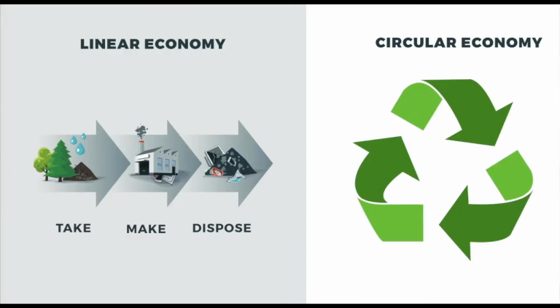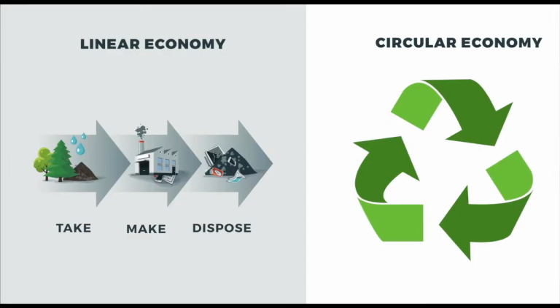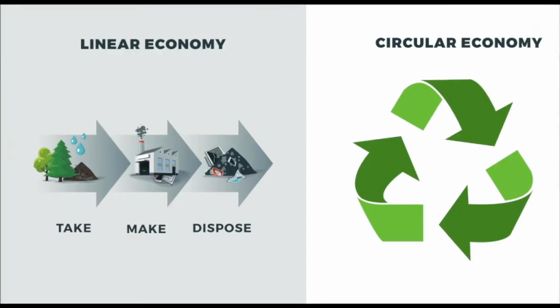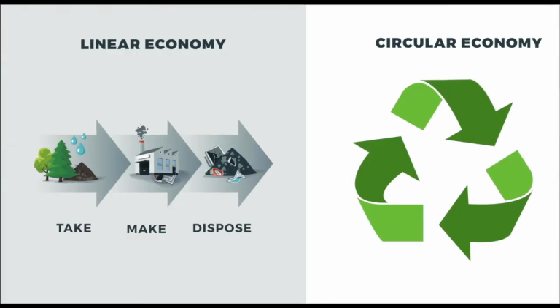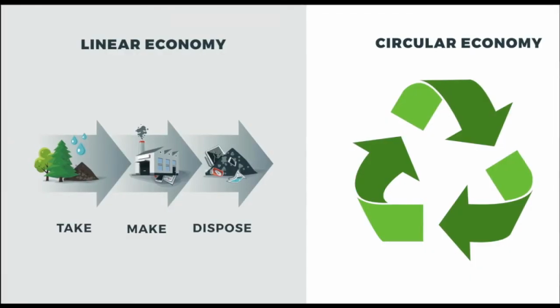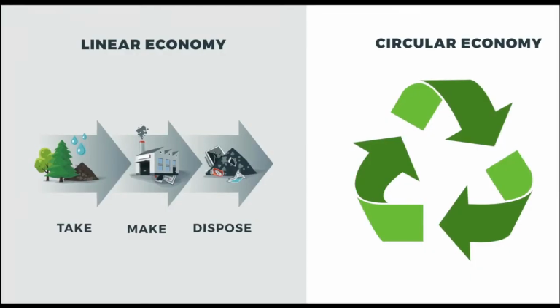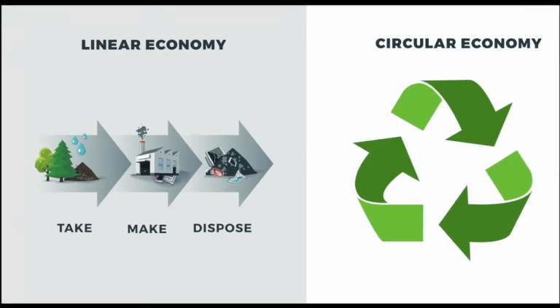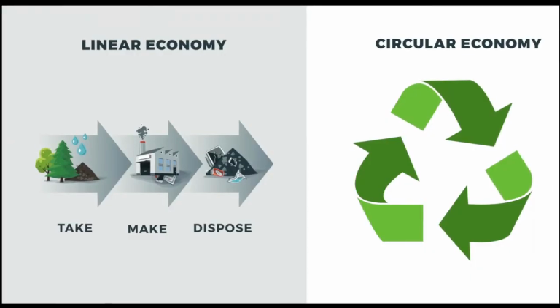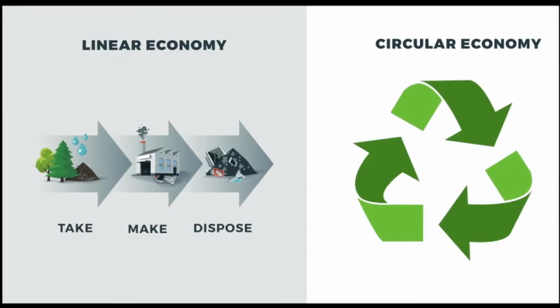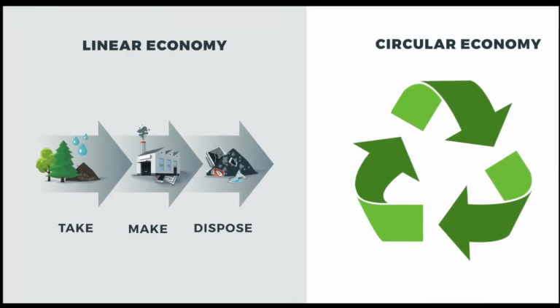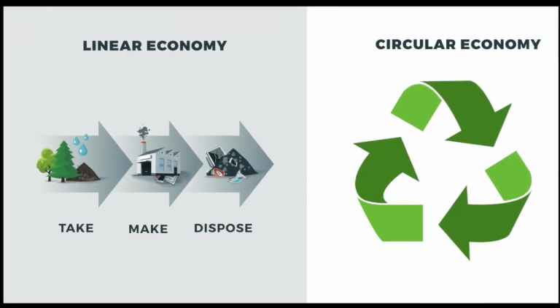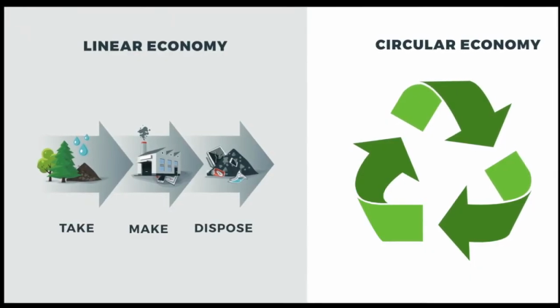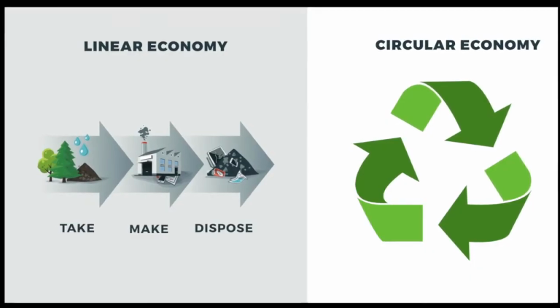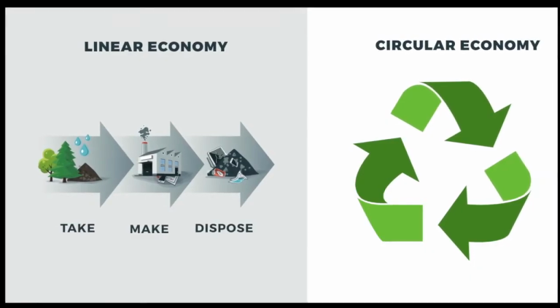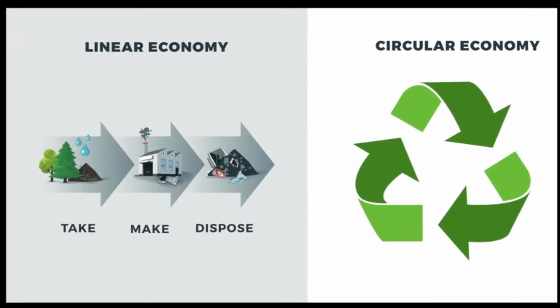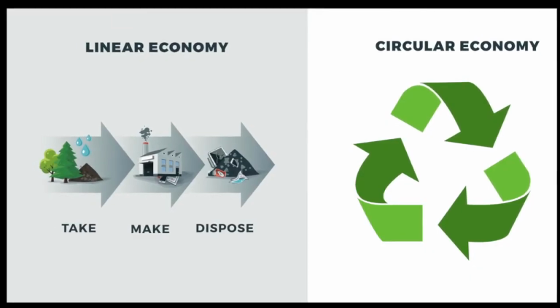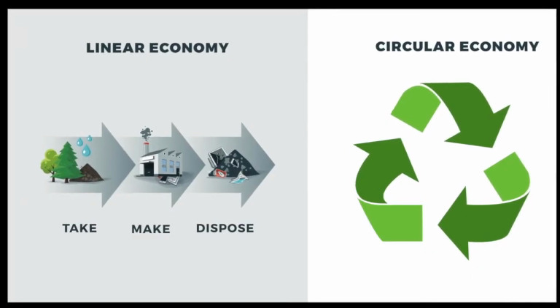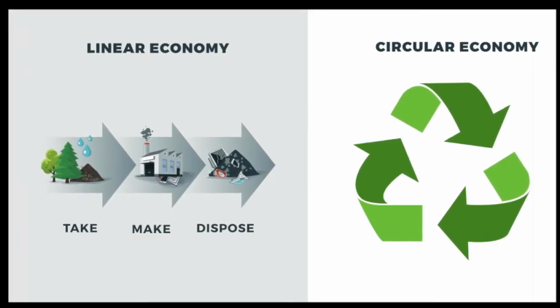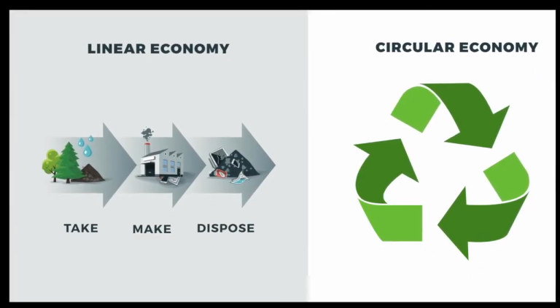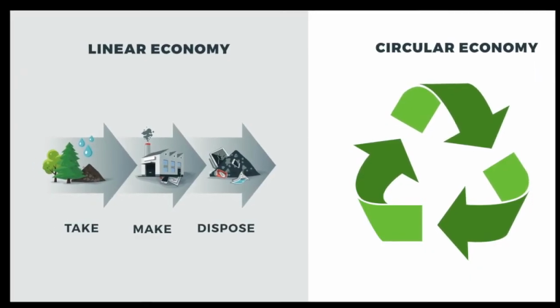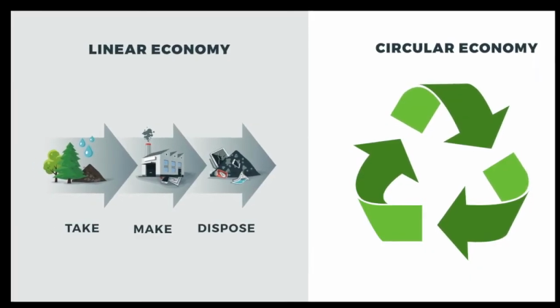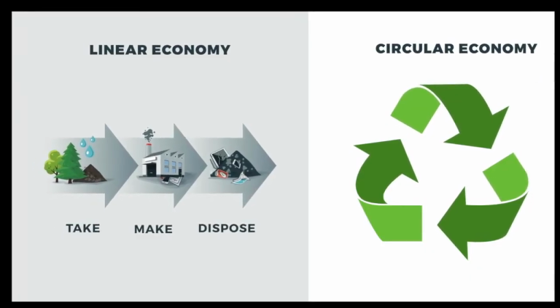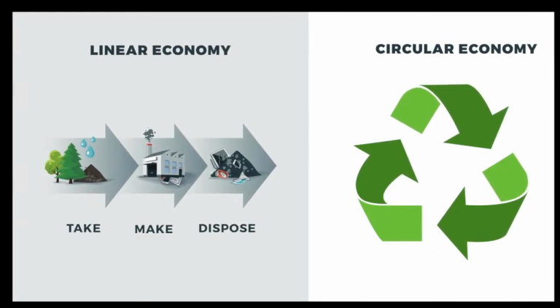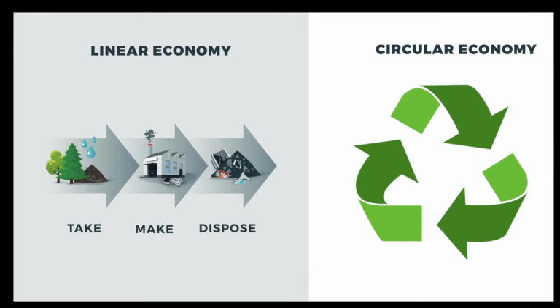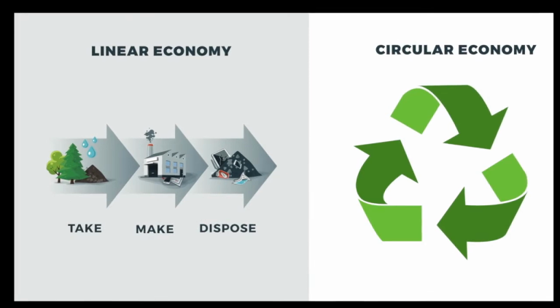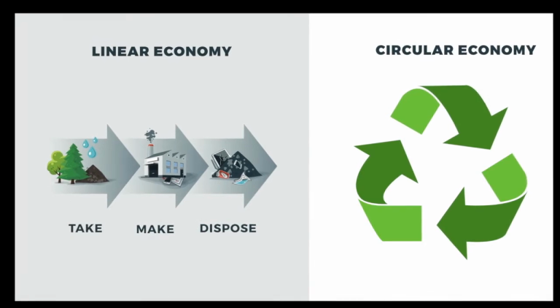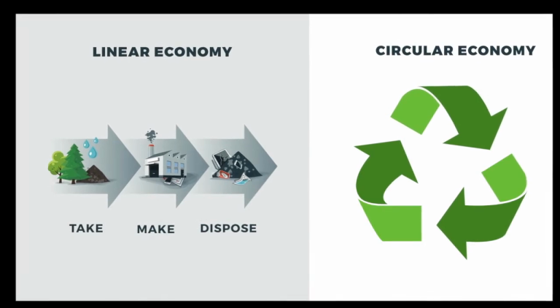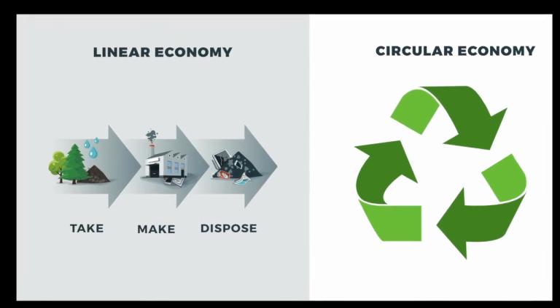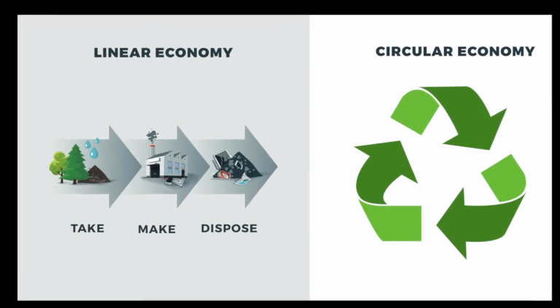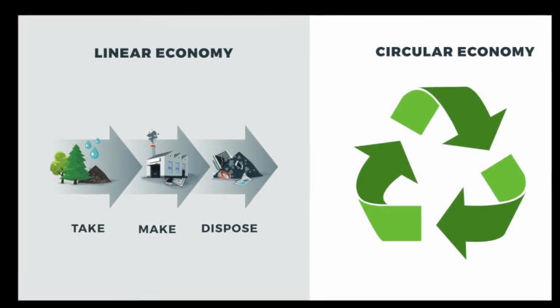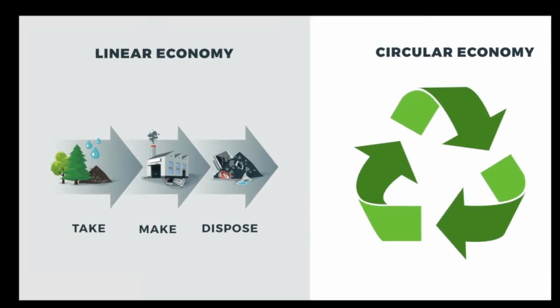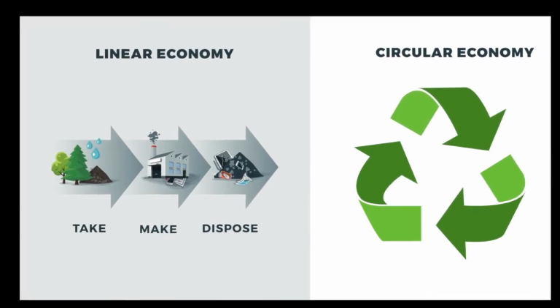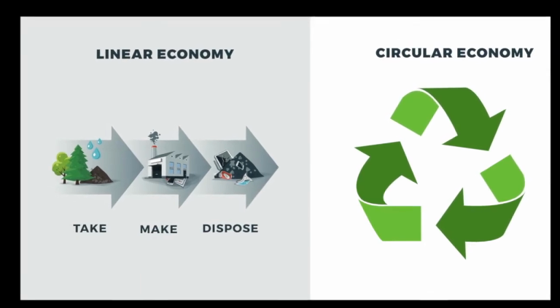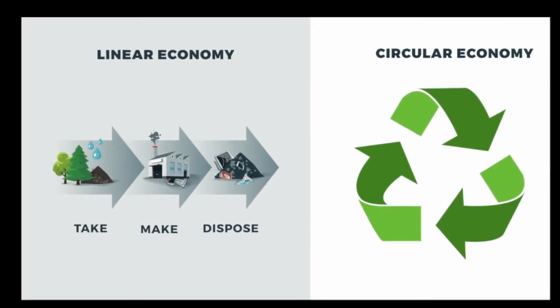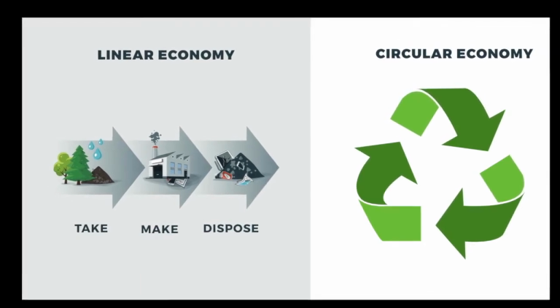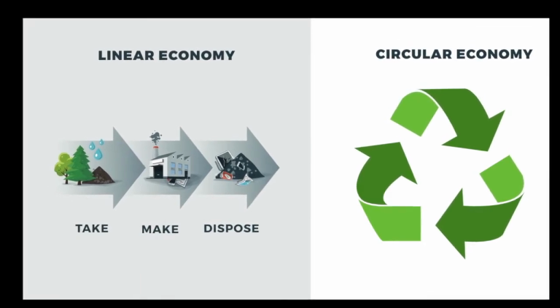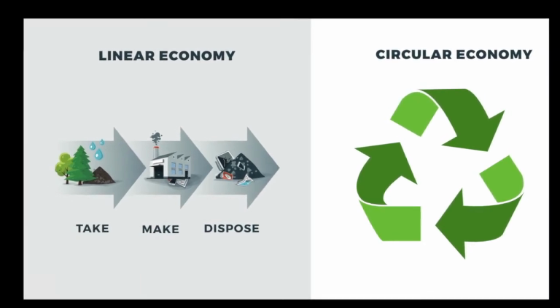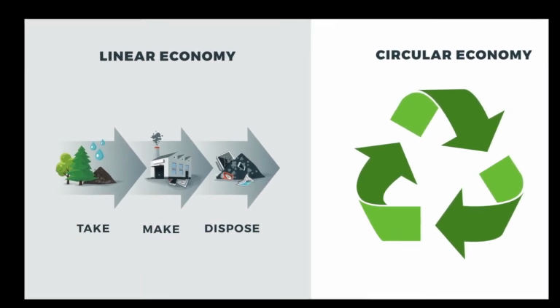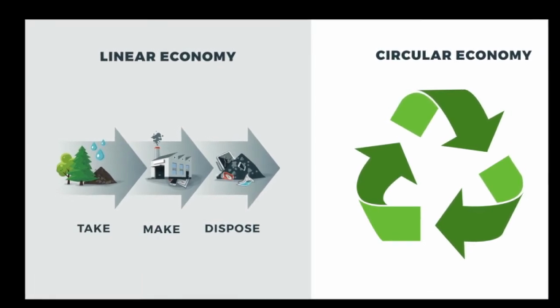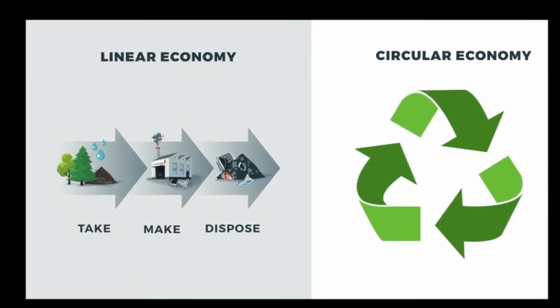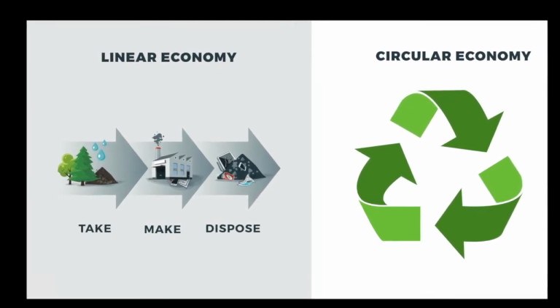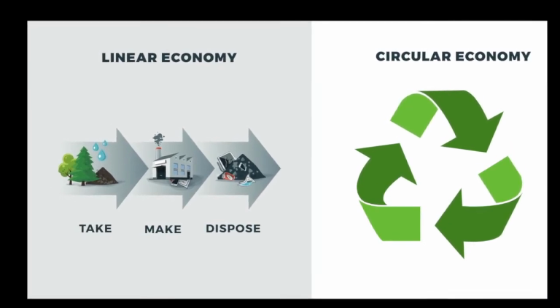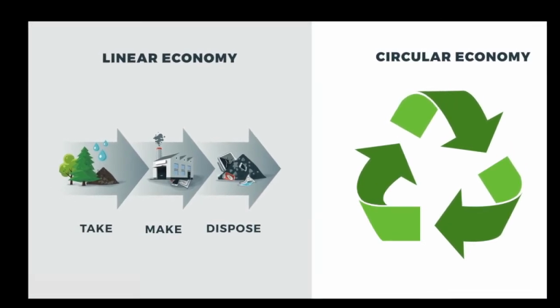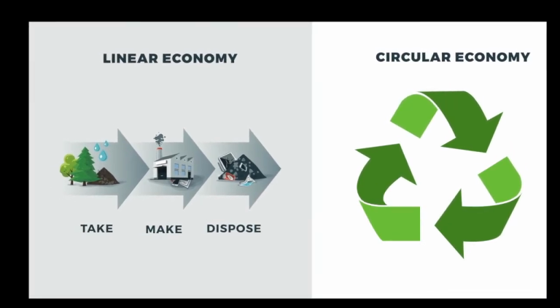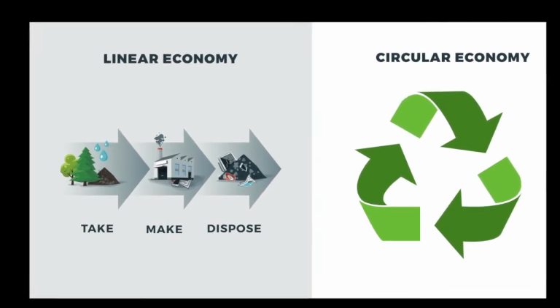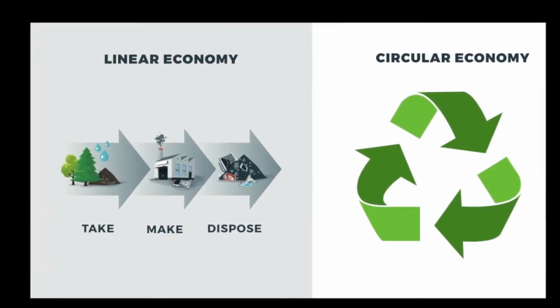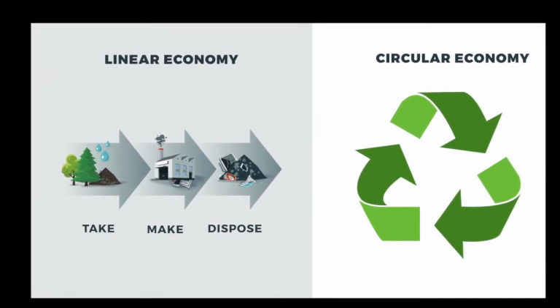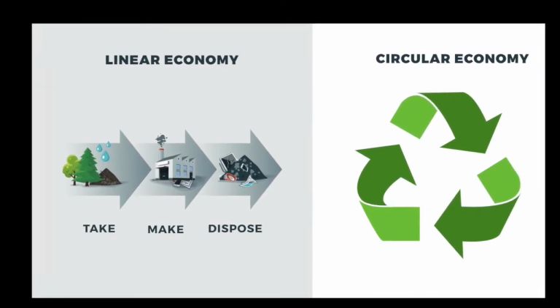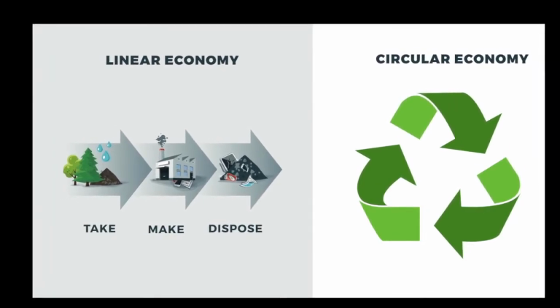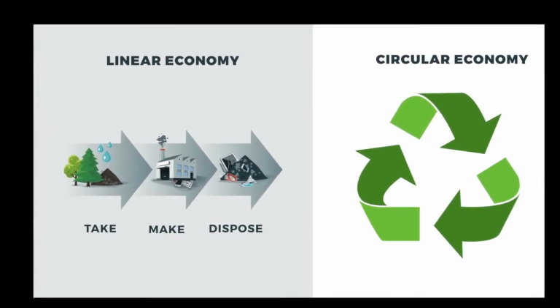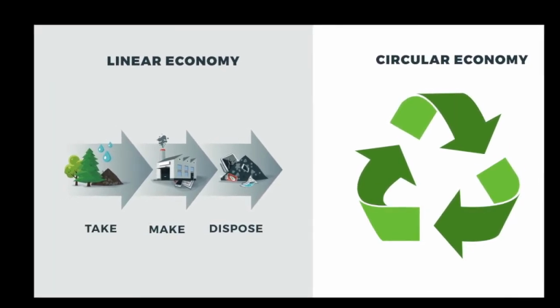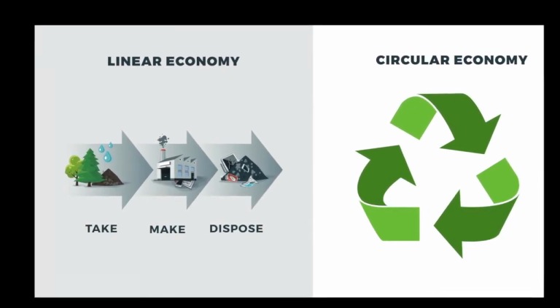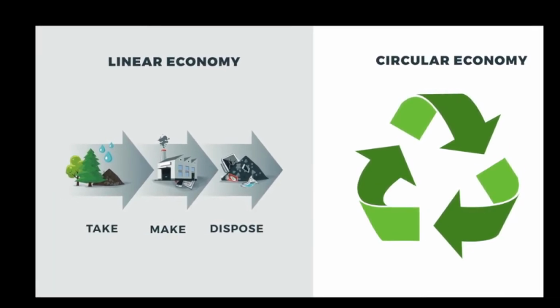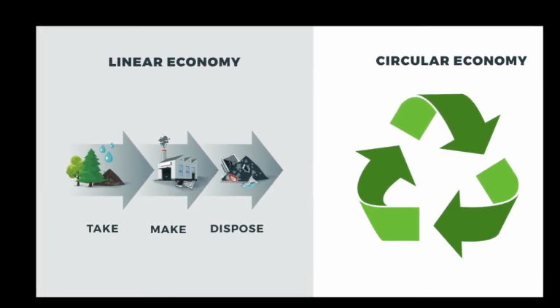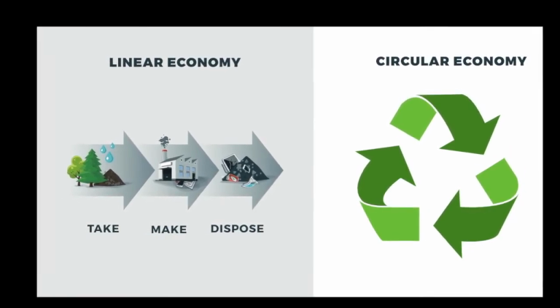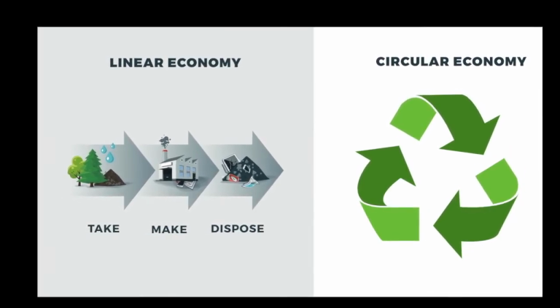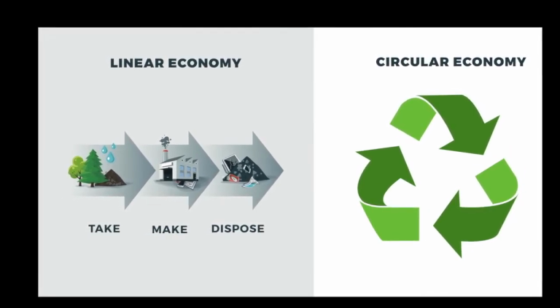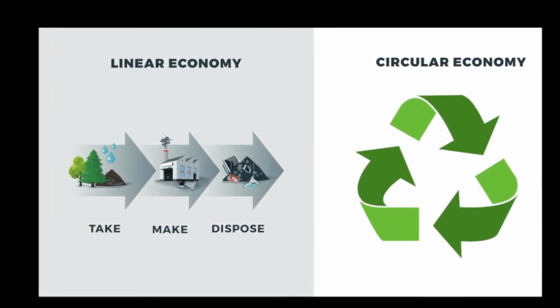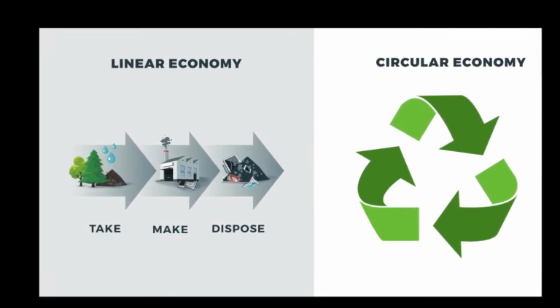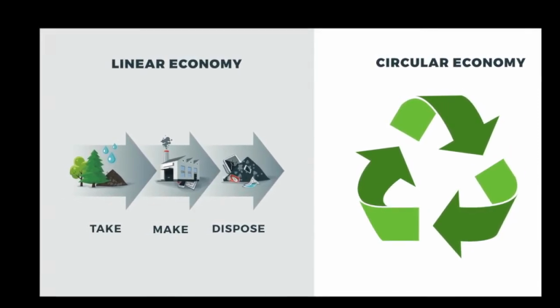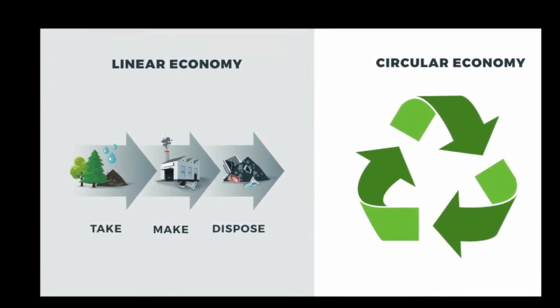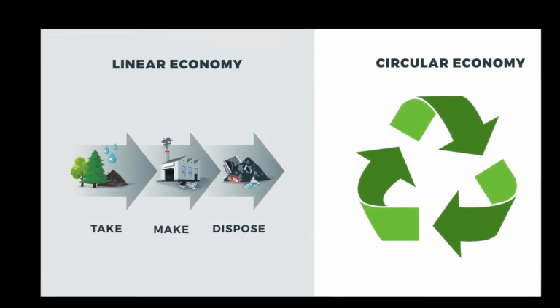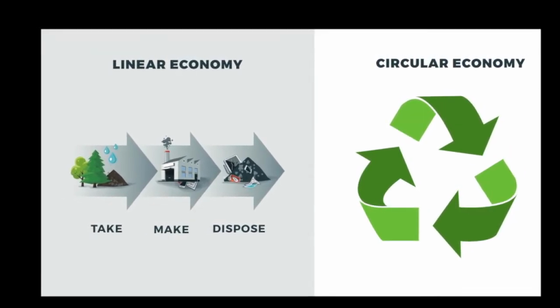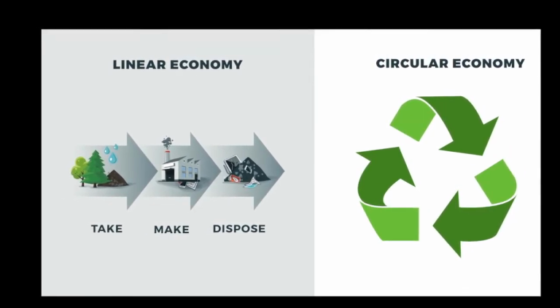This breakthrough will move beyond the linear business models of take, make, and waste, and advance circularity.